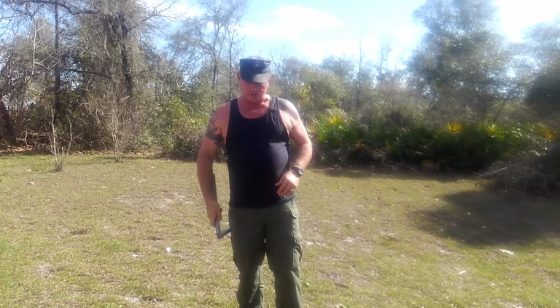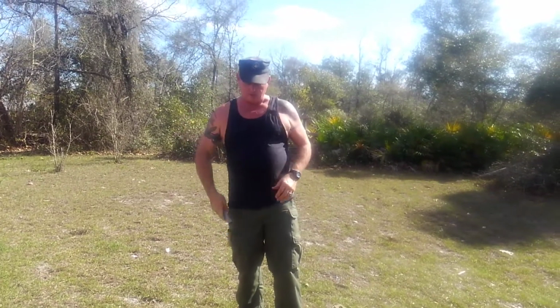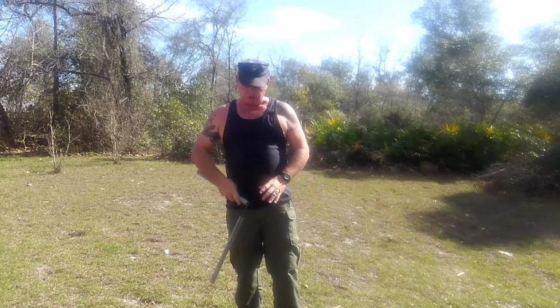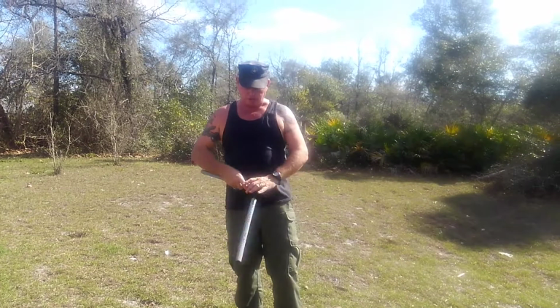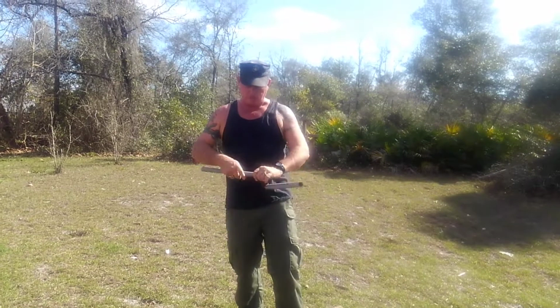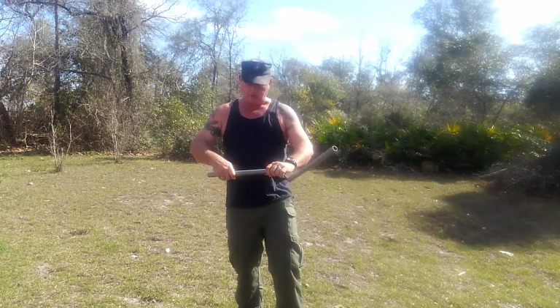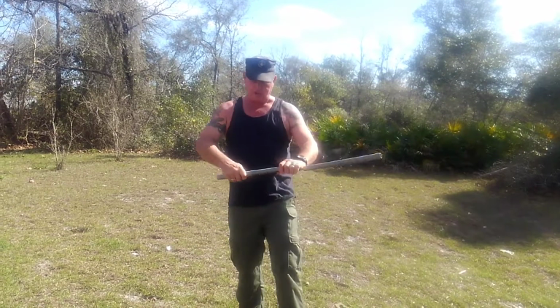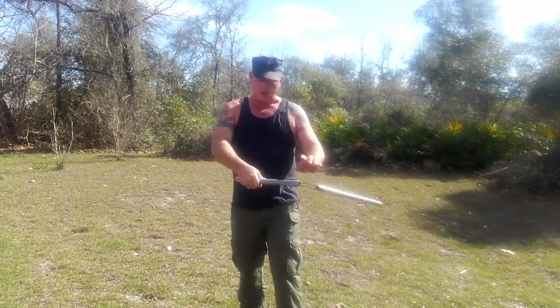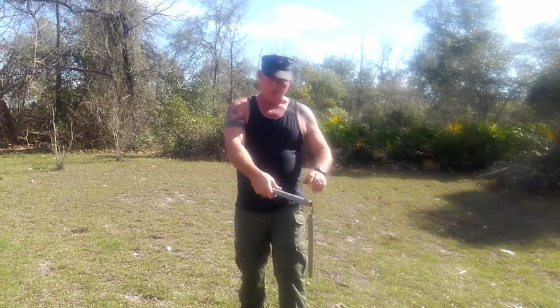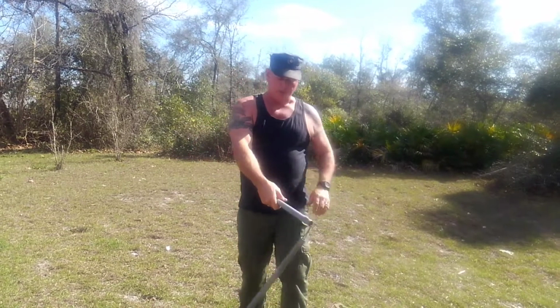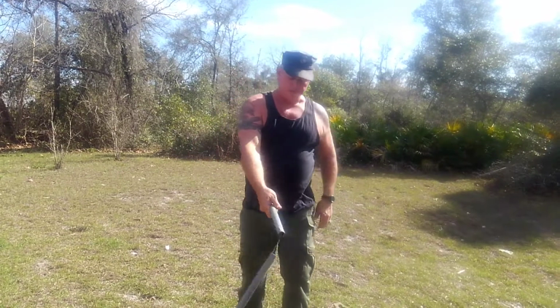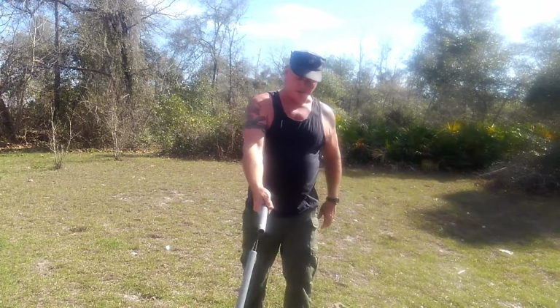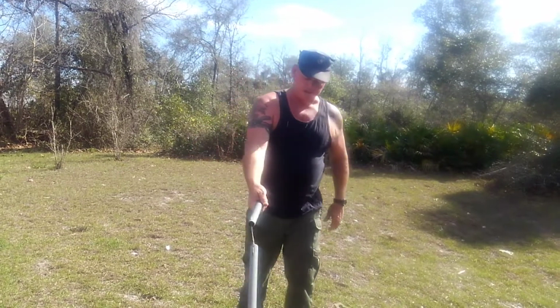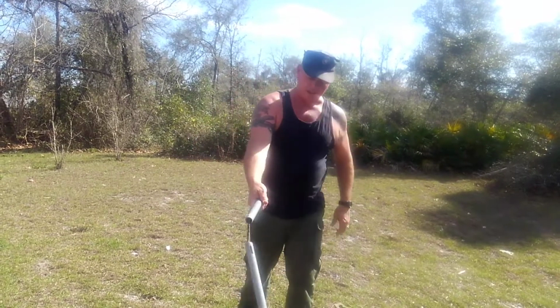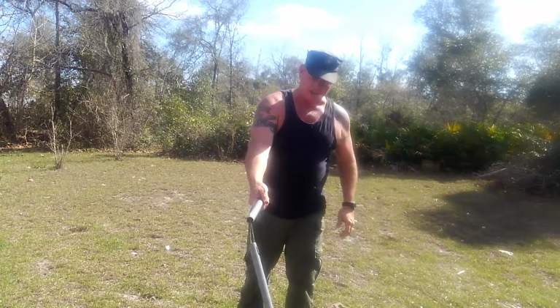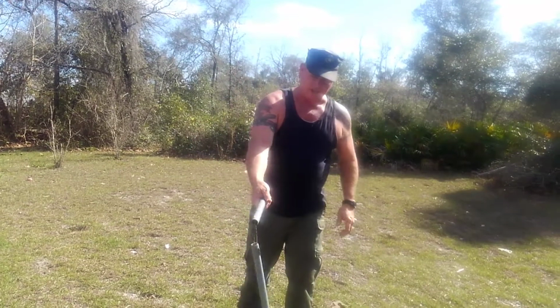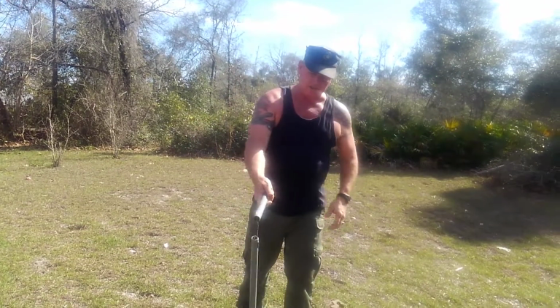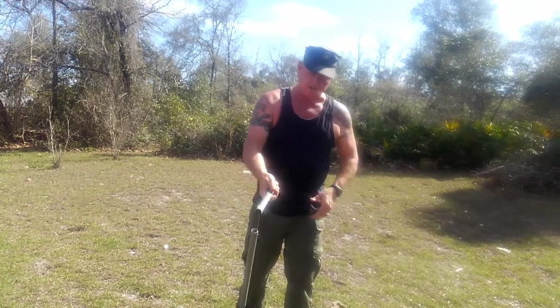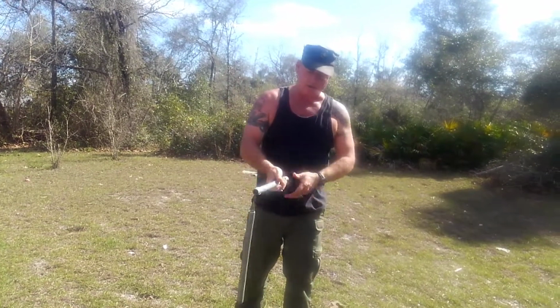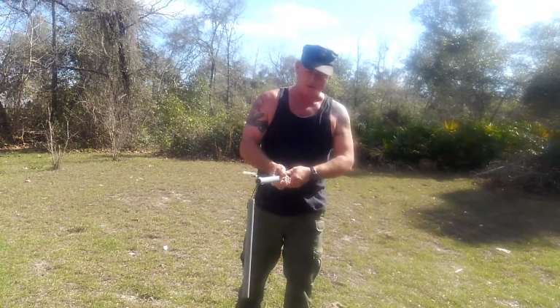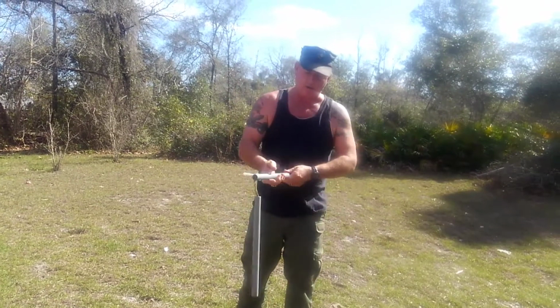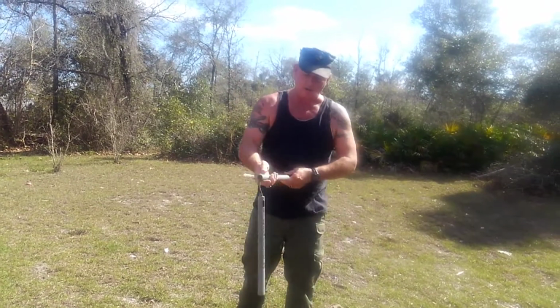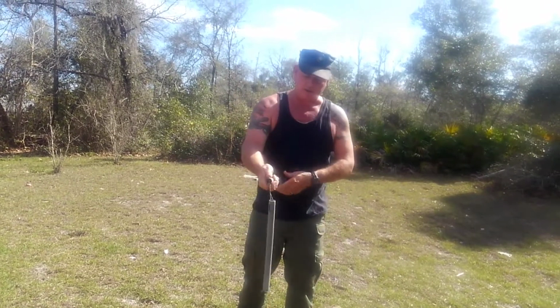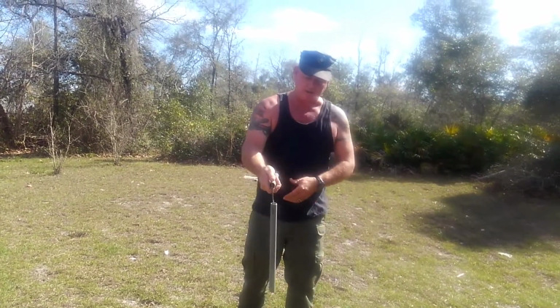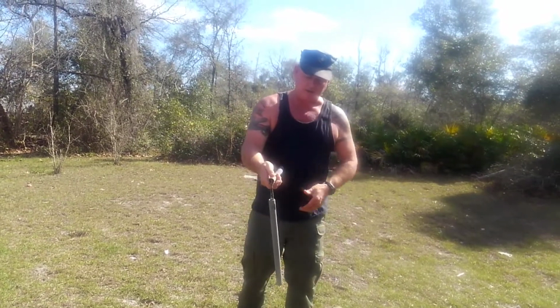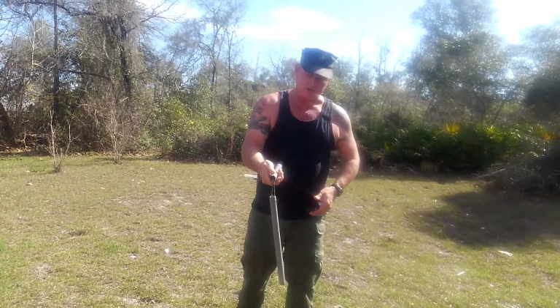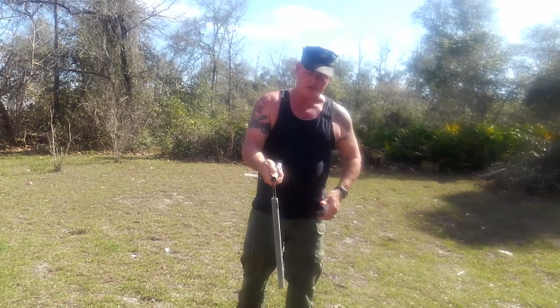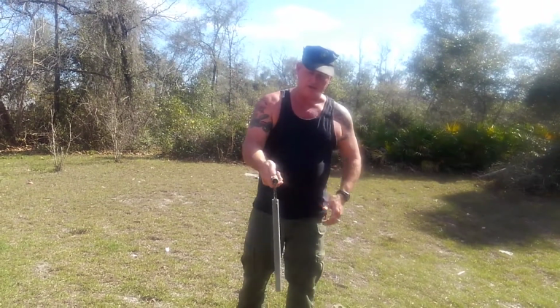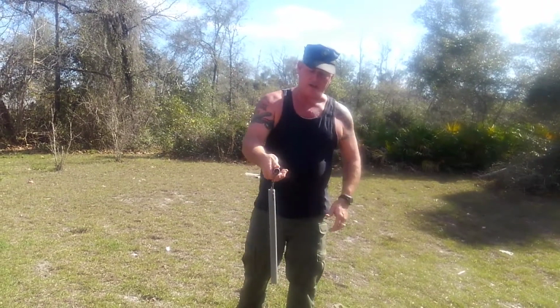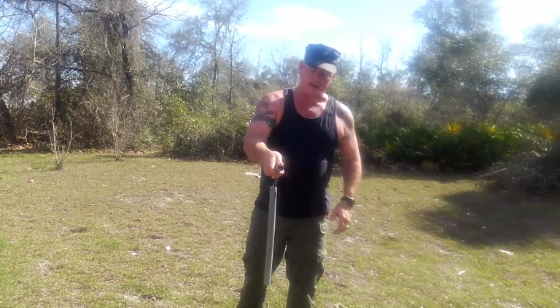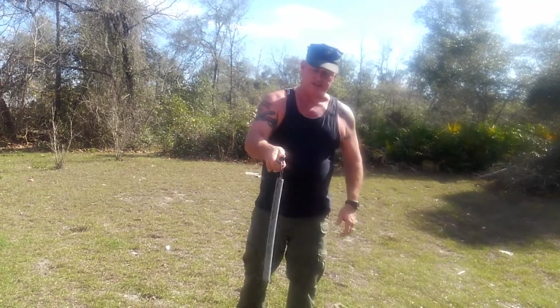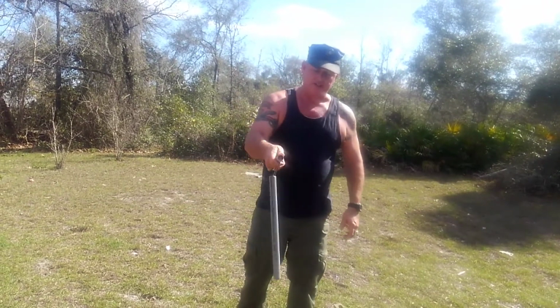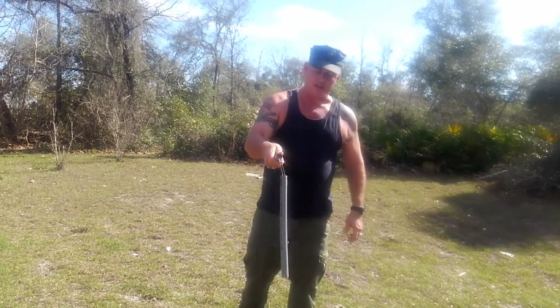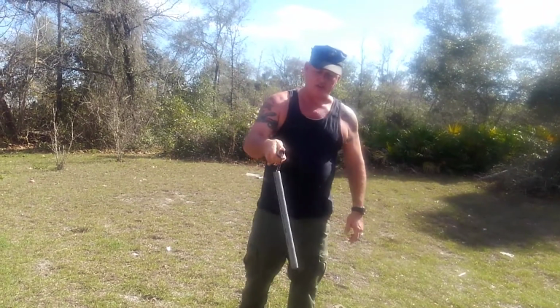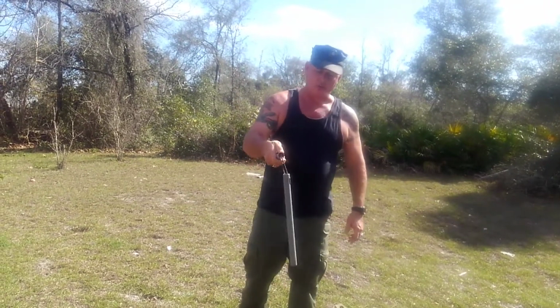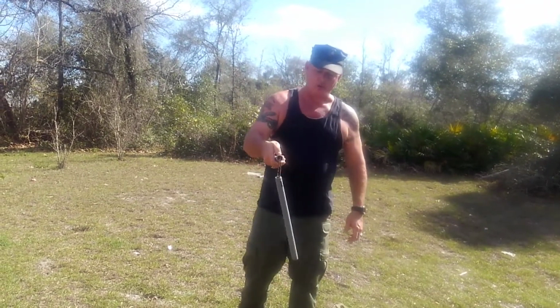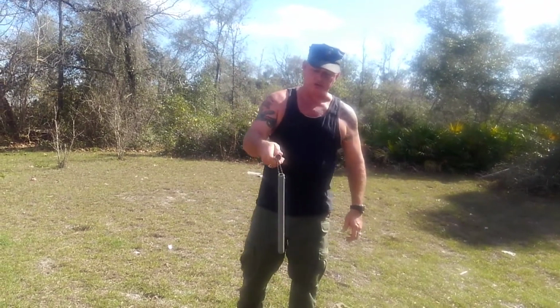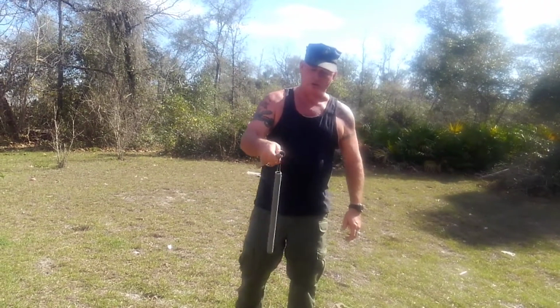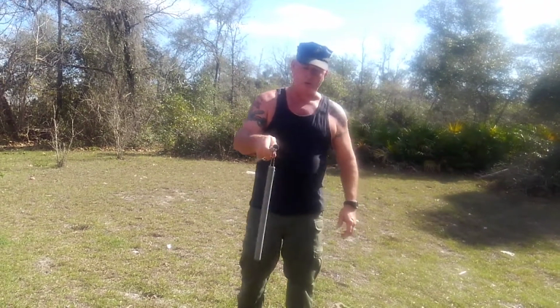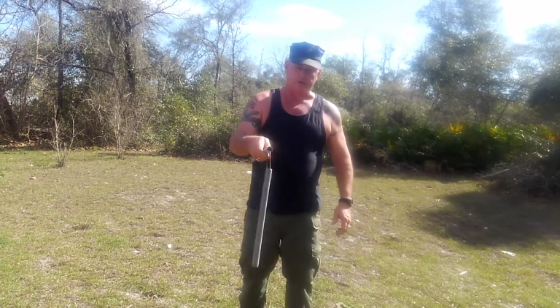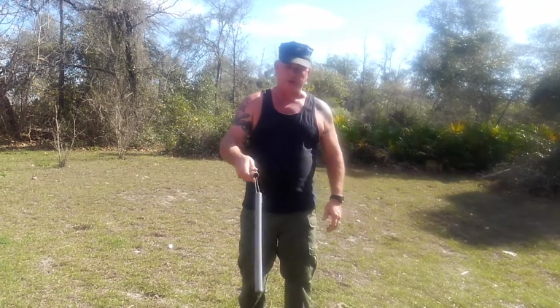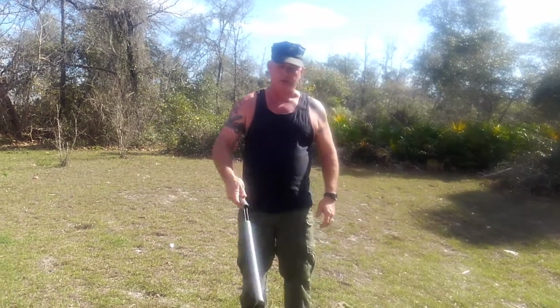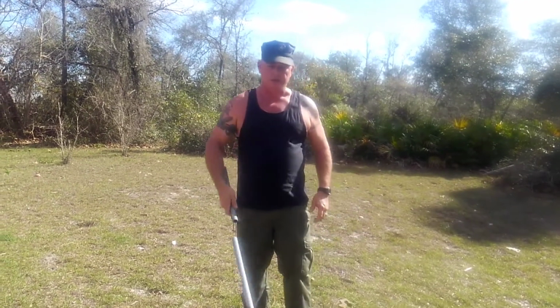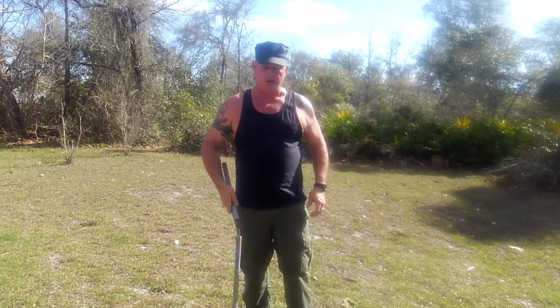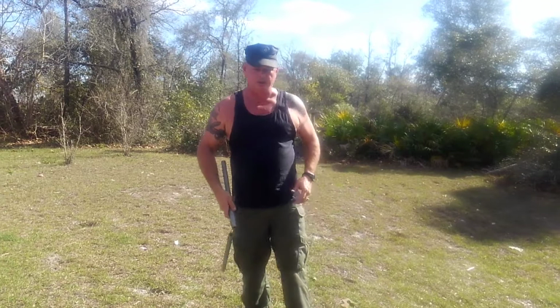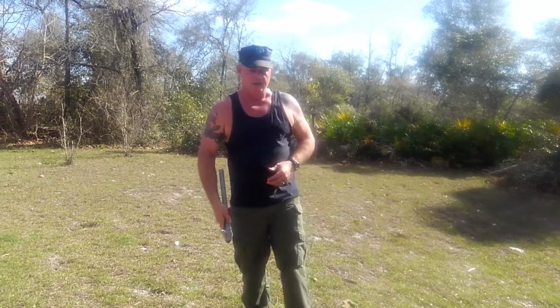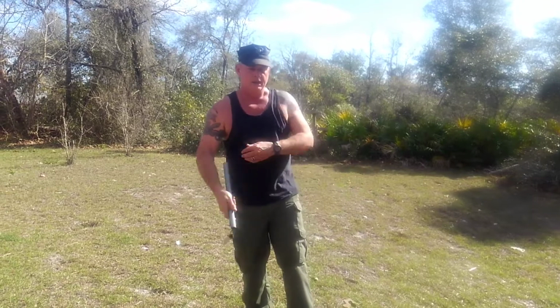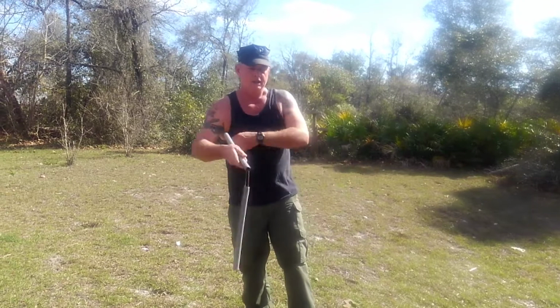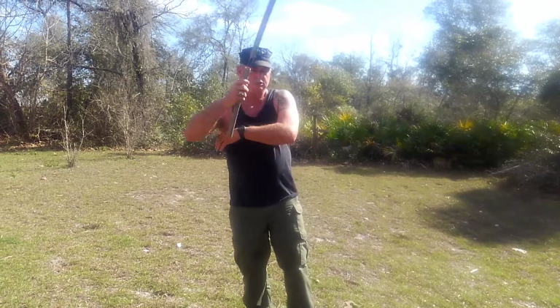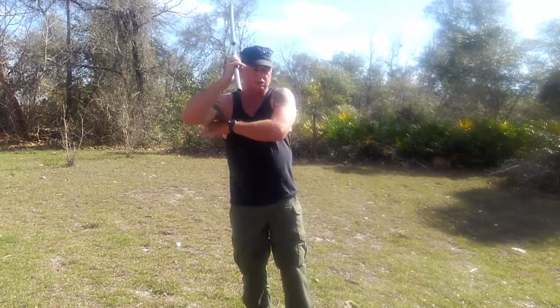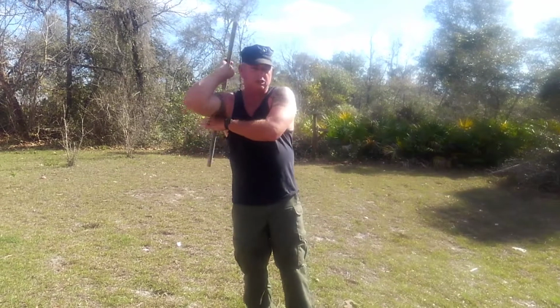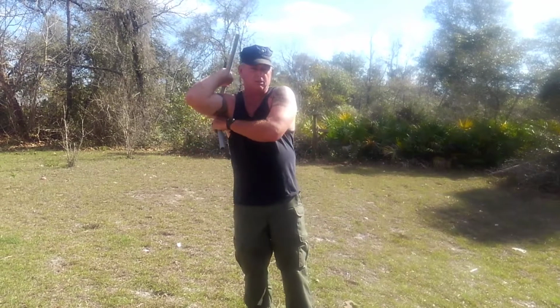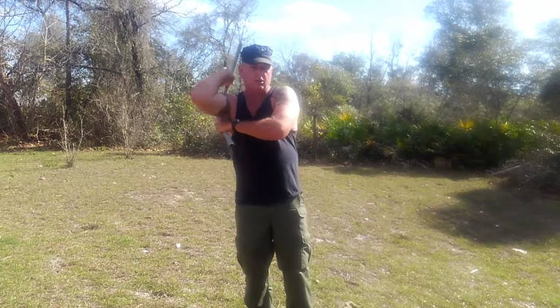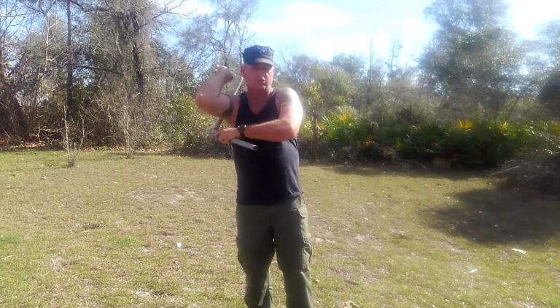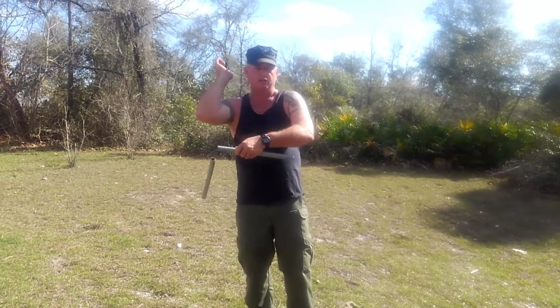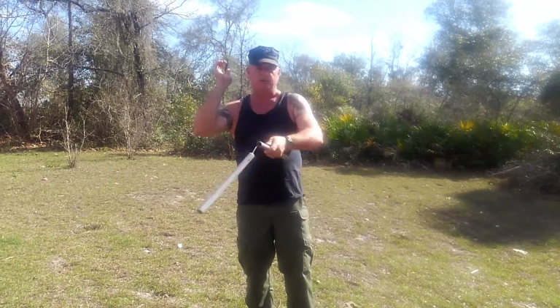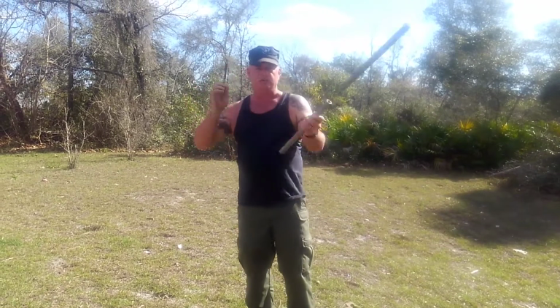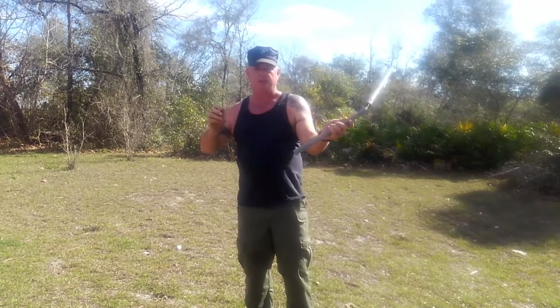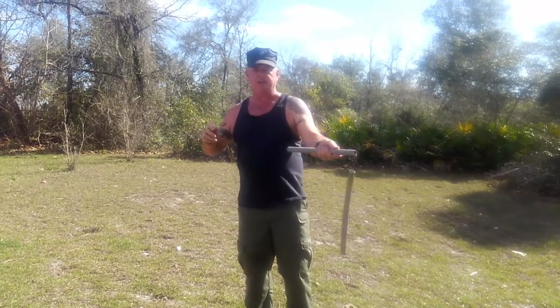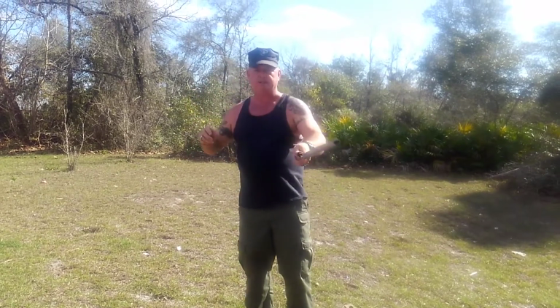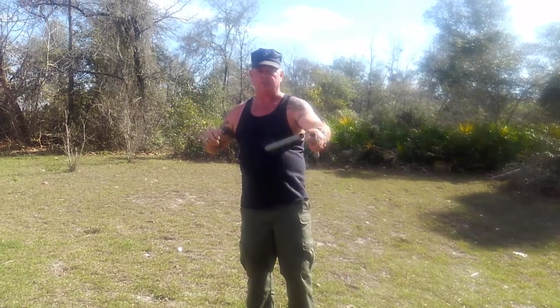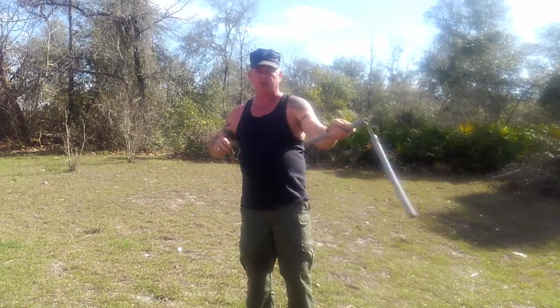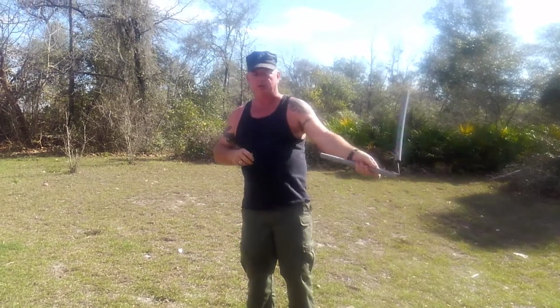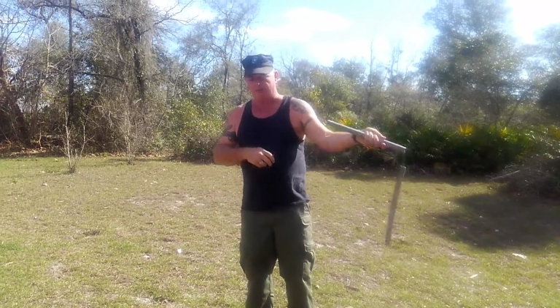Most people think you hold nunchucks down here. You don't want to hold them down there. You actually have more control when they're up top. So come over with a basic move.